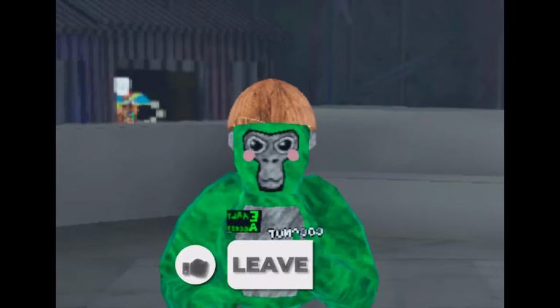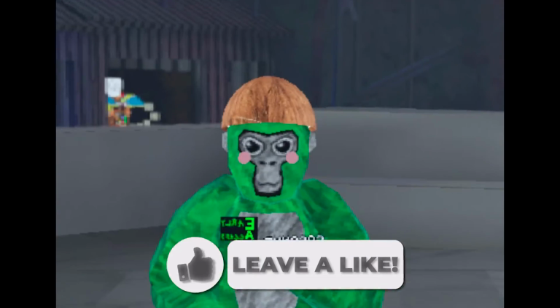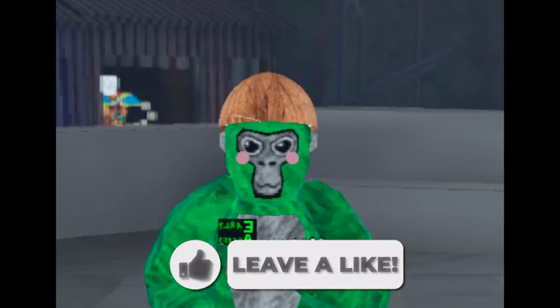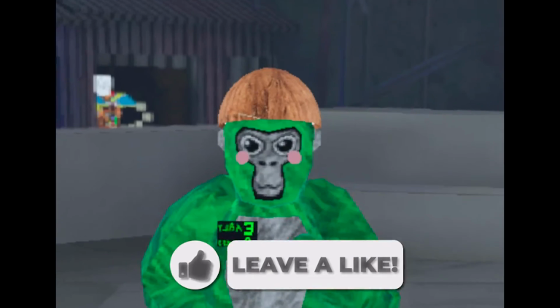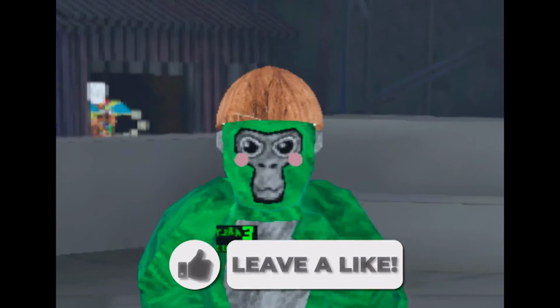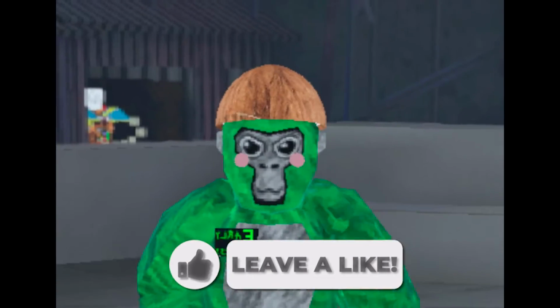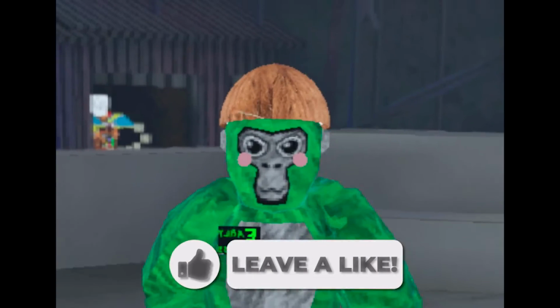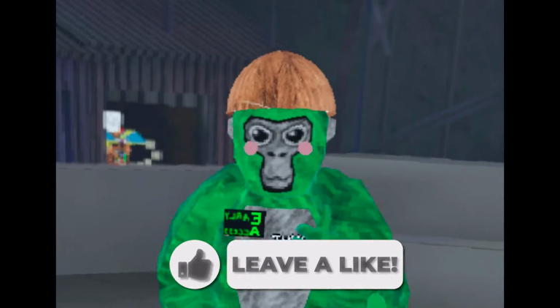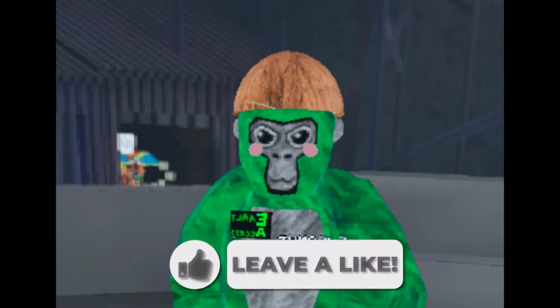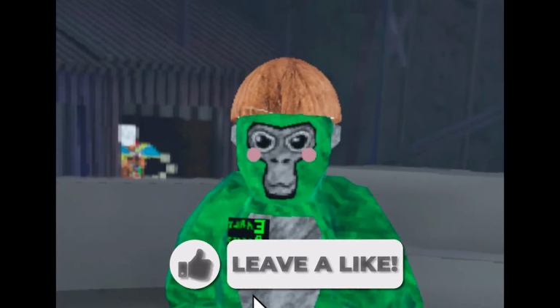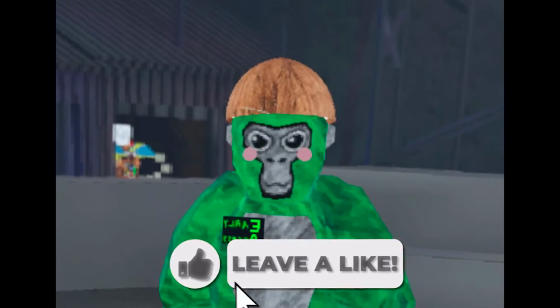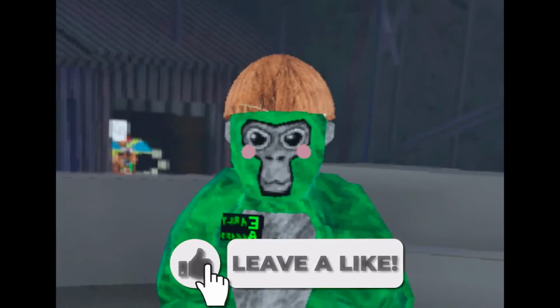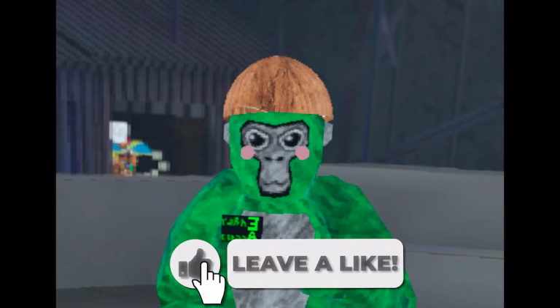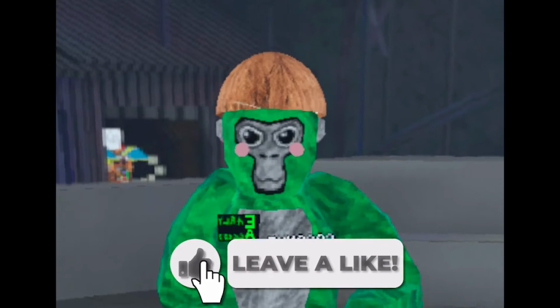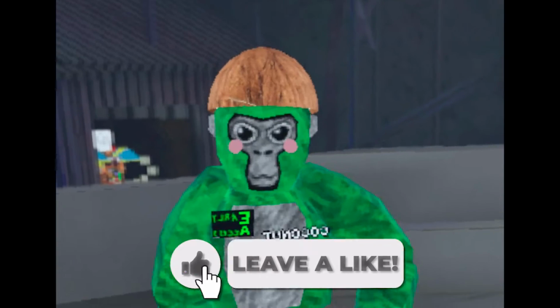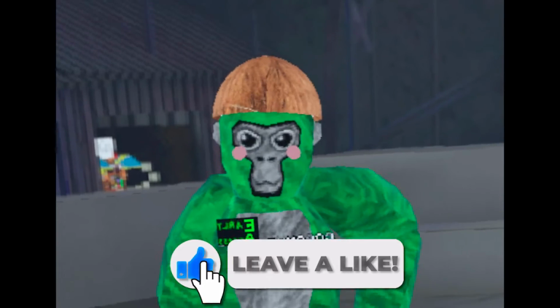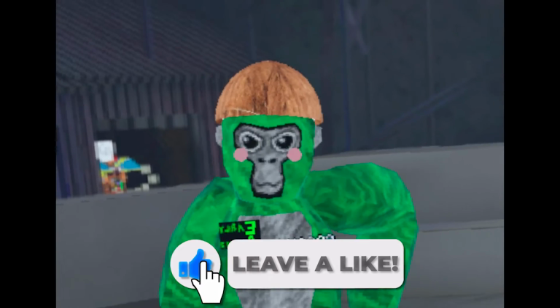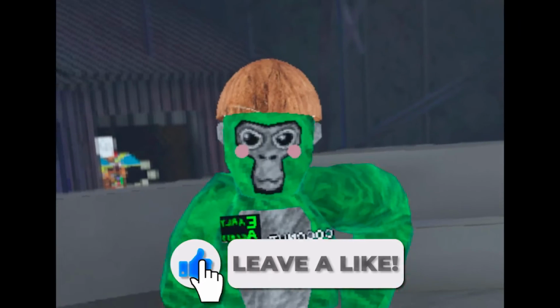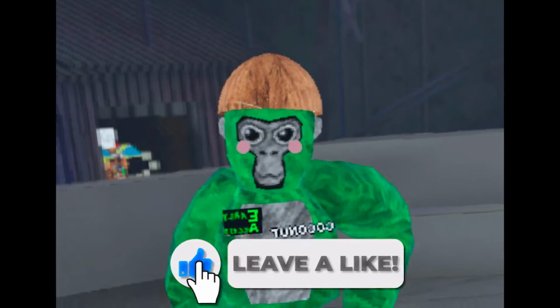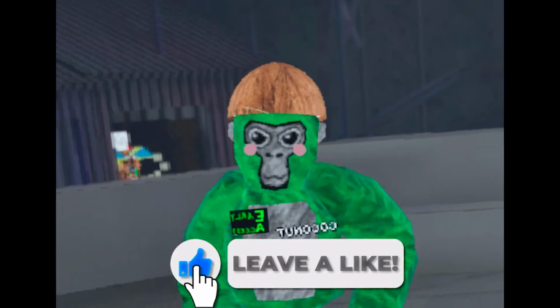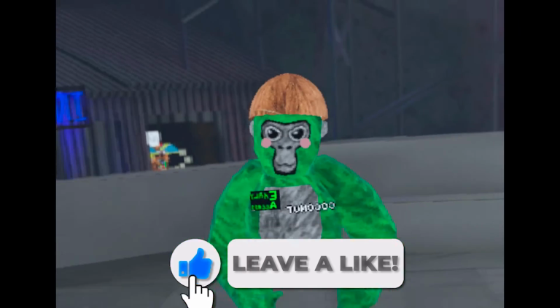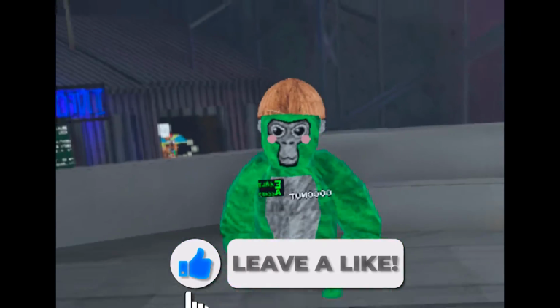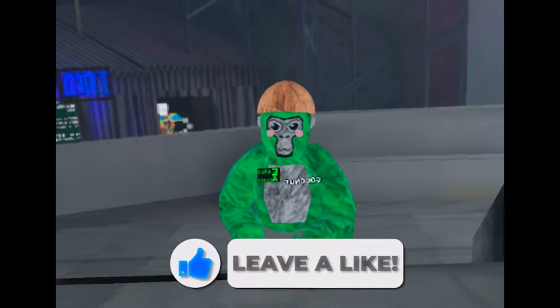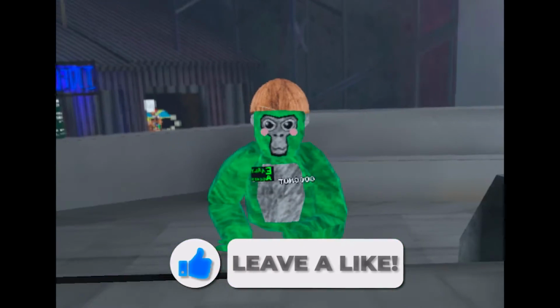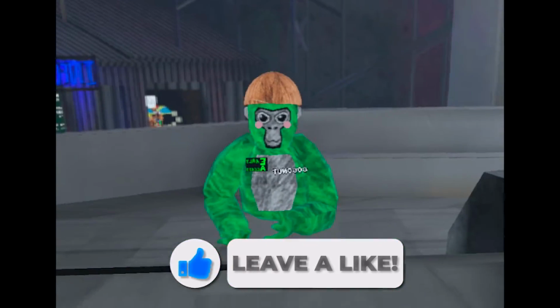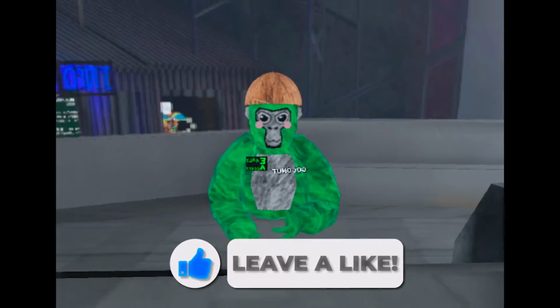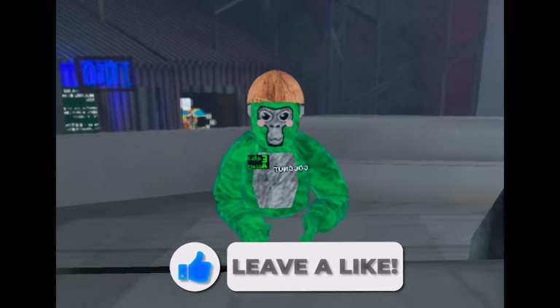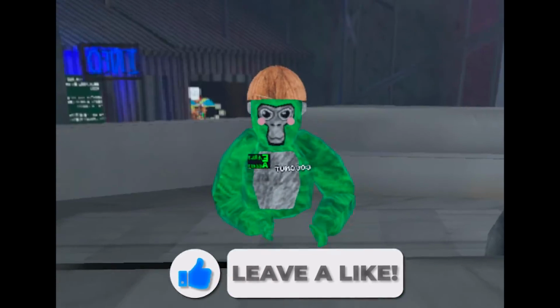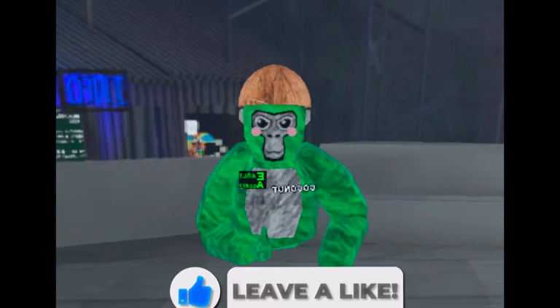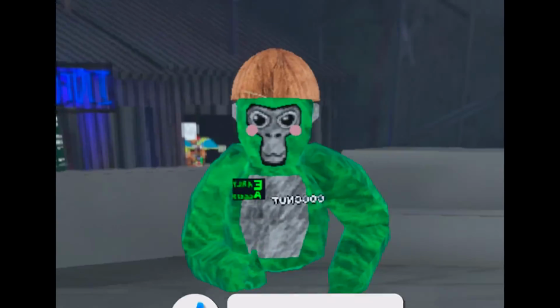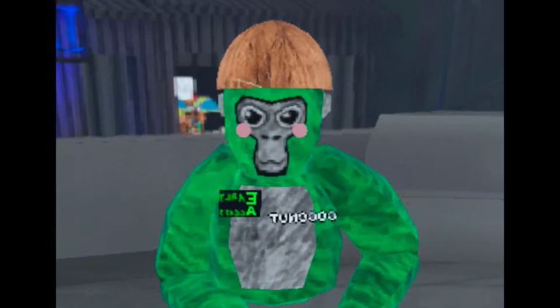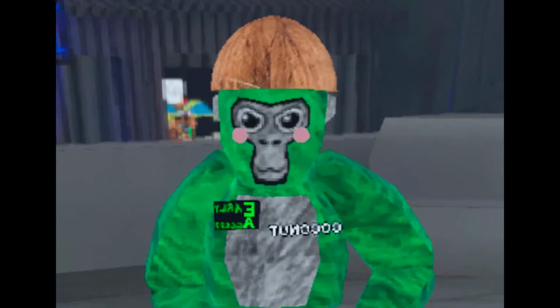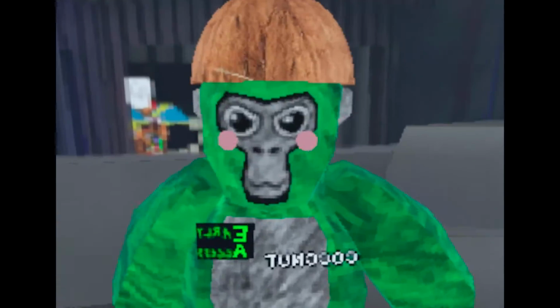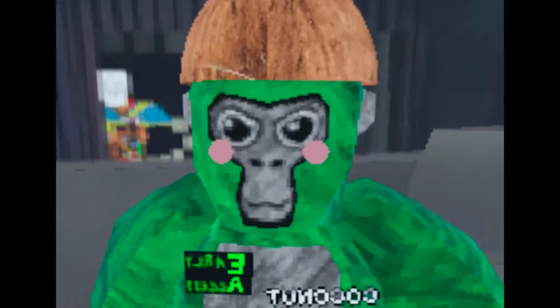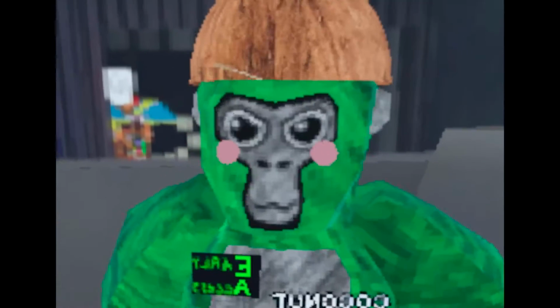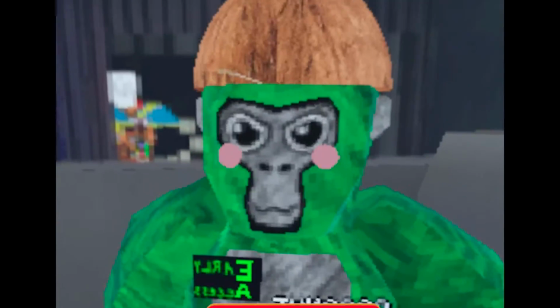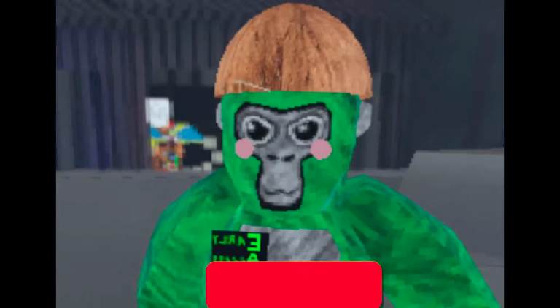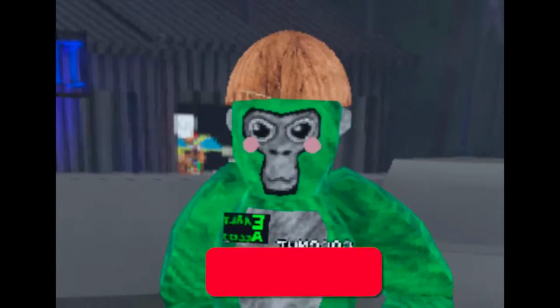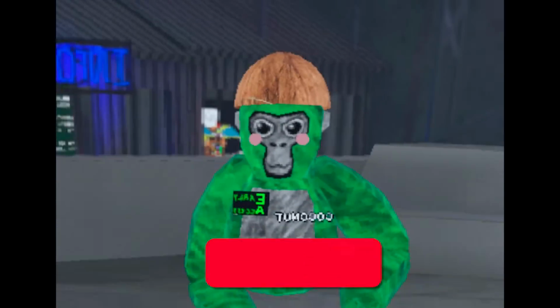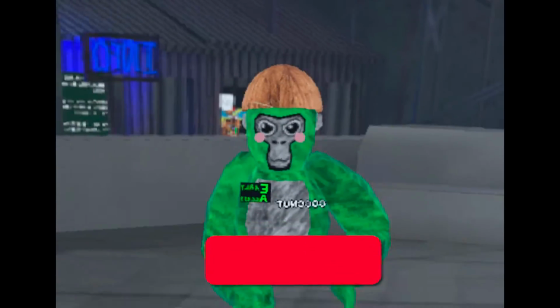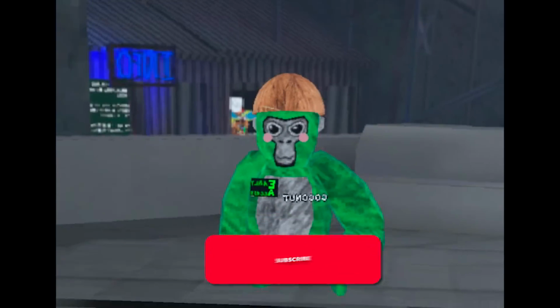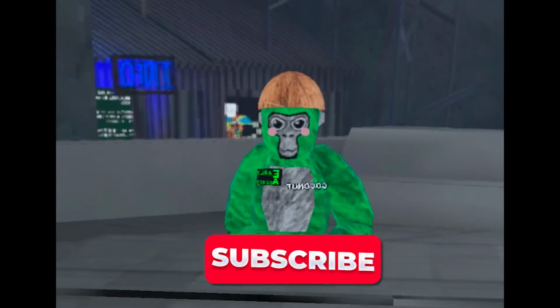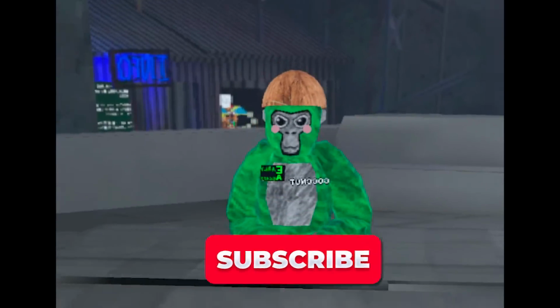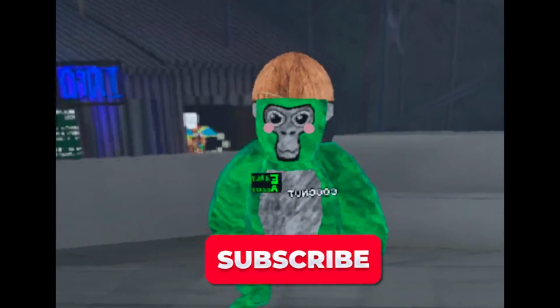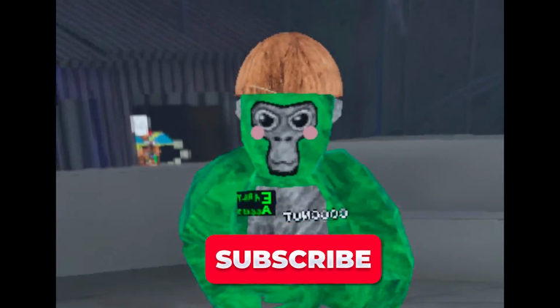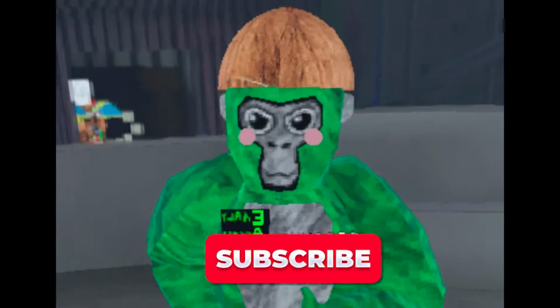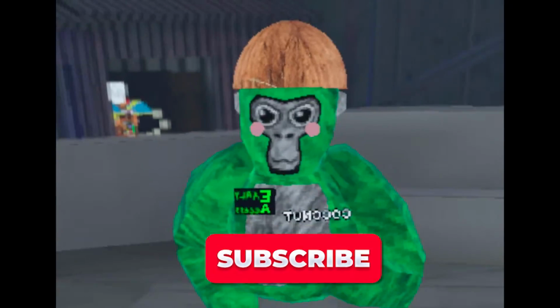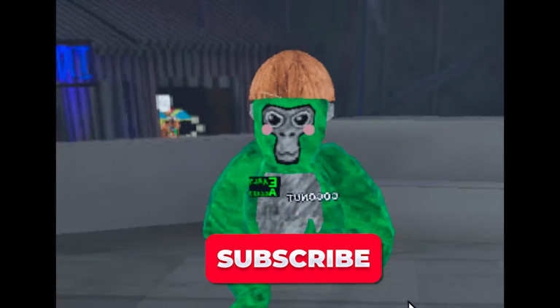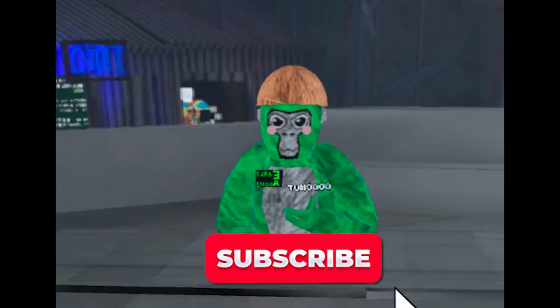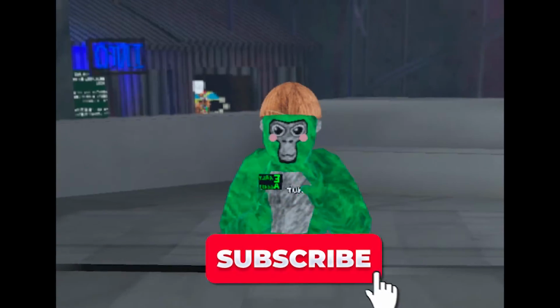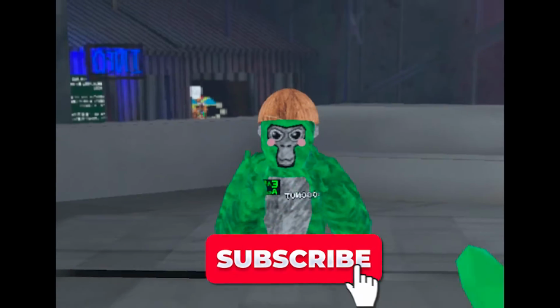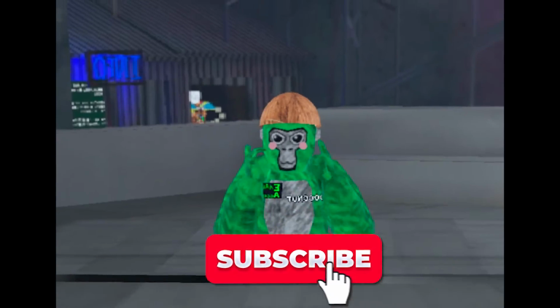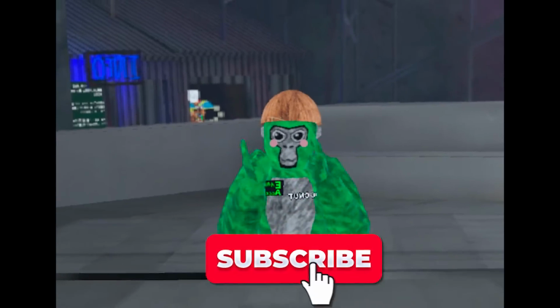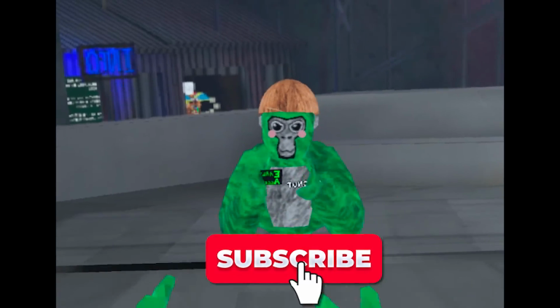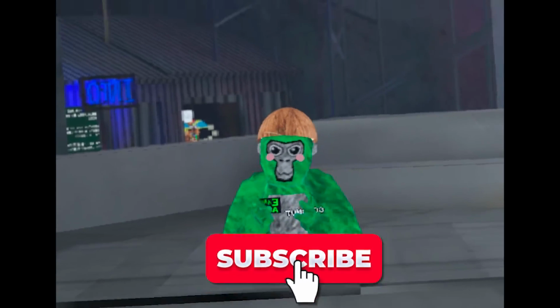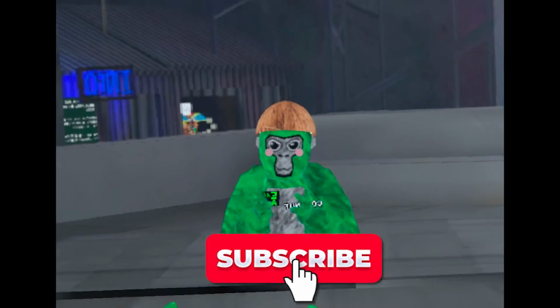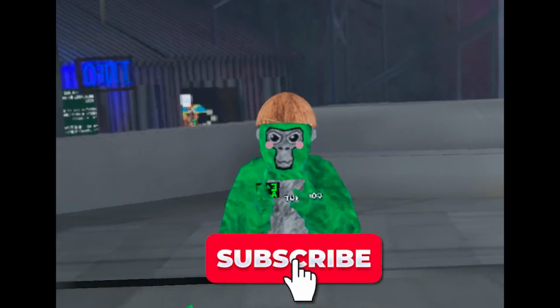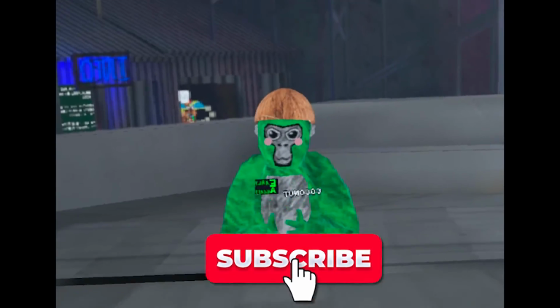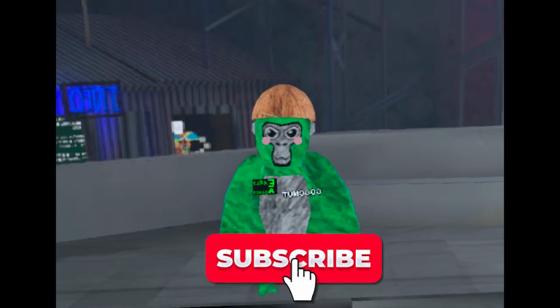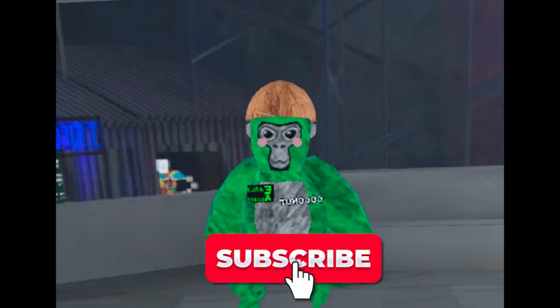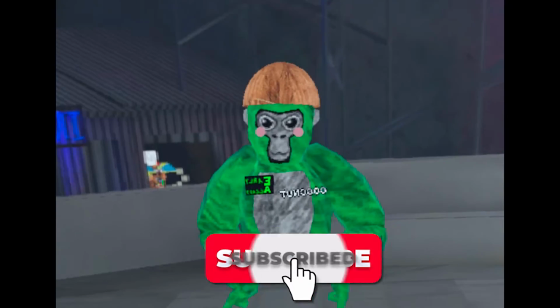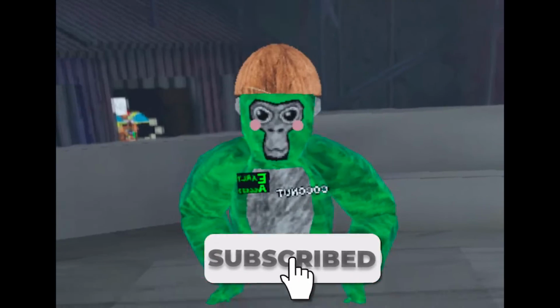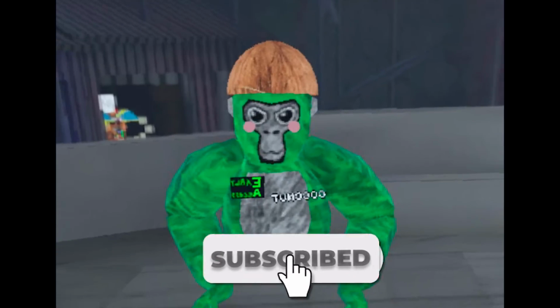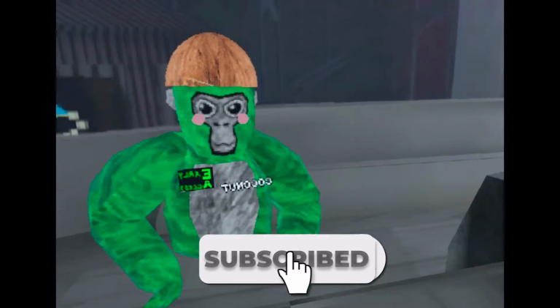Please make sure to leave a like and subscribe if you want to, because that helps my videos get more popular and help more people like you enjoy my videos.